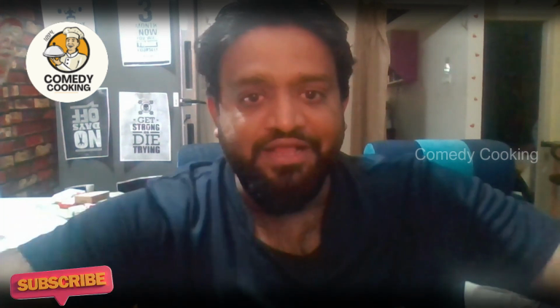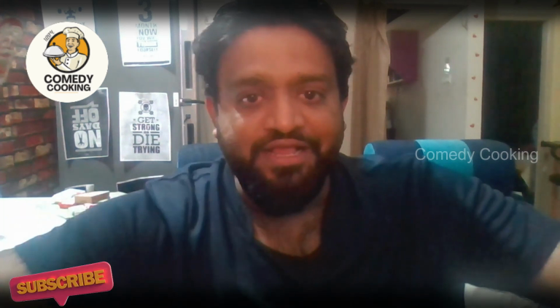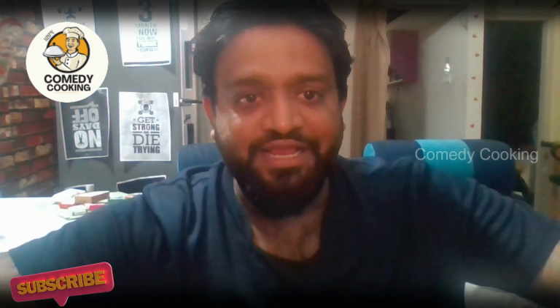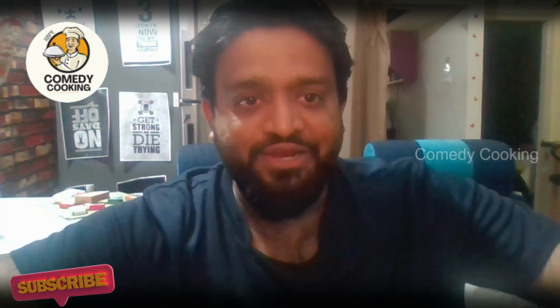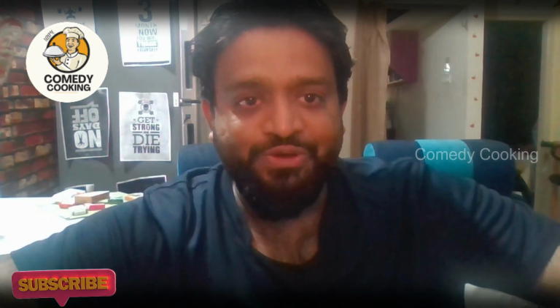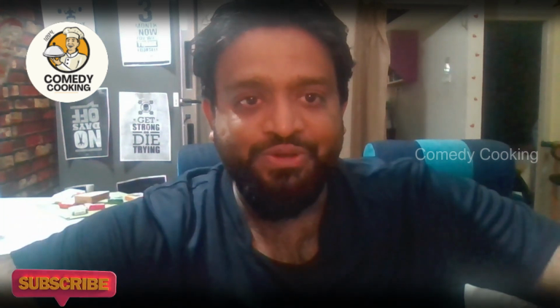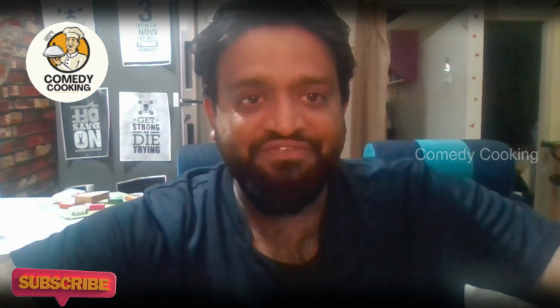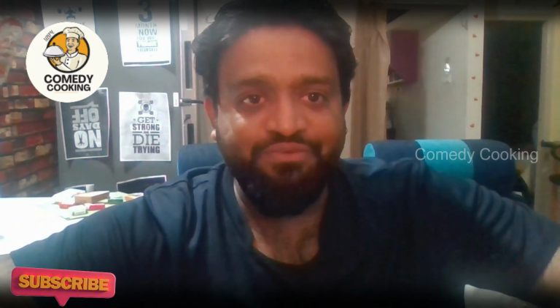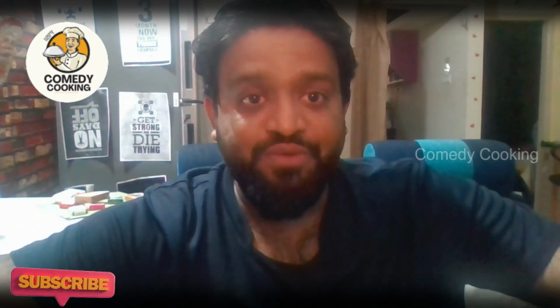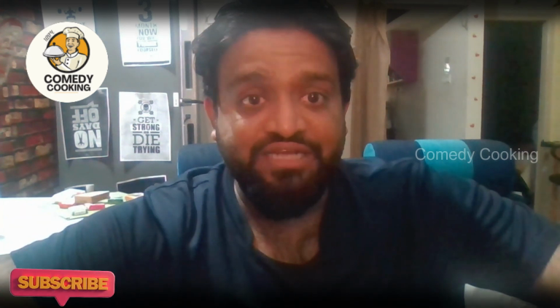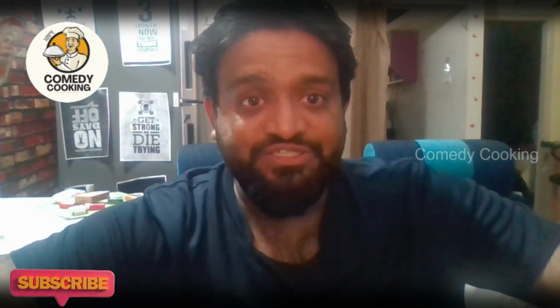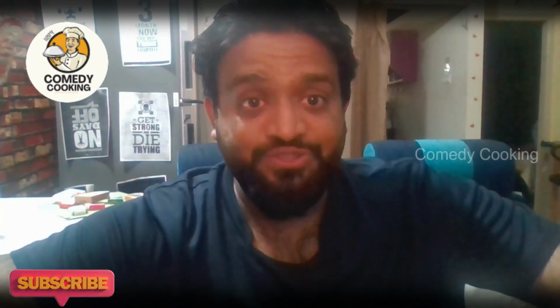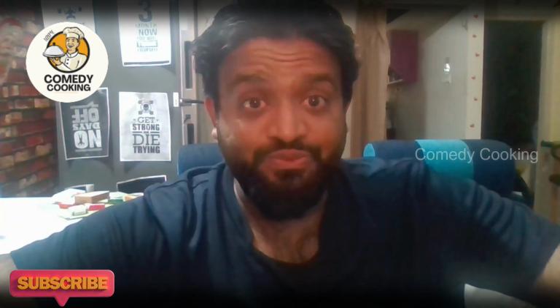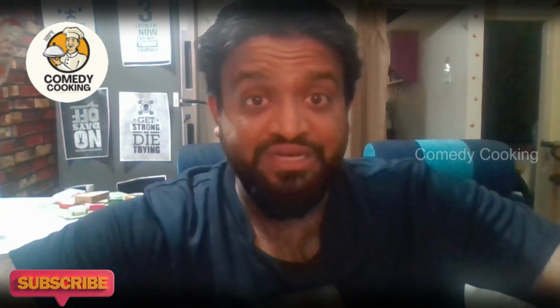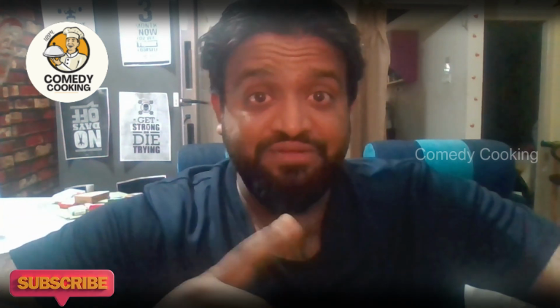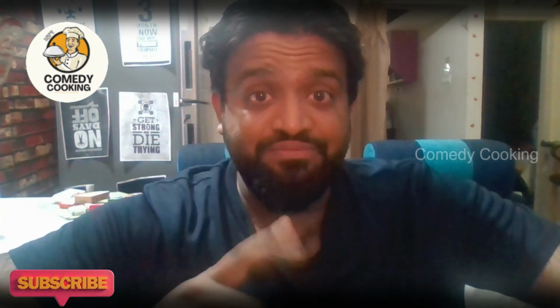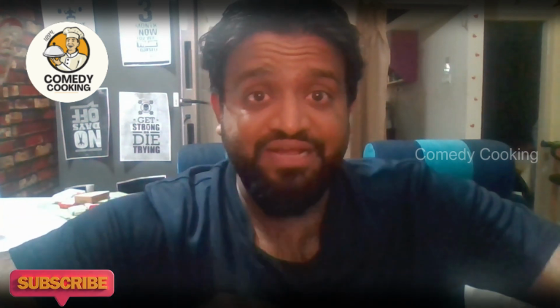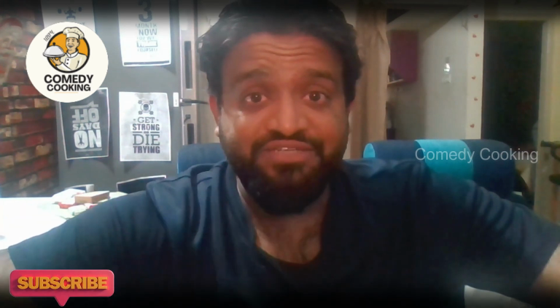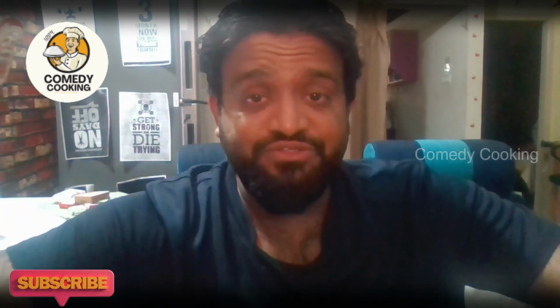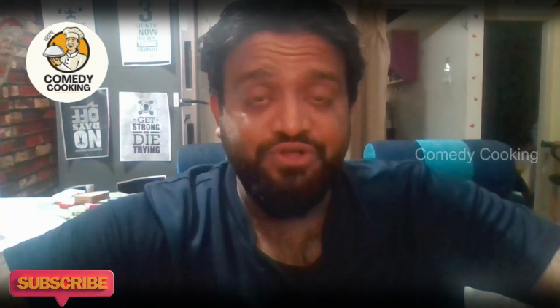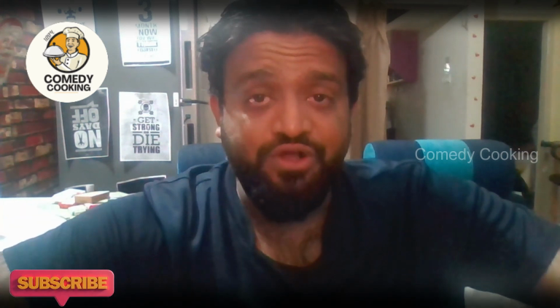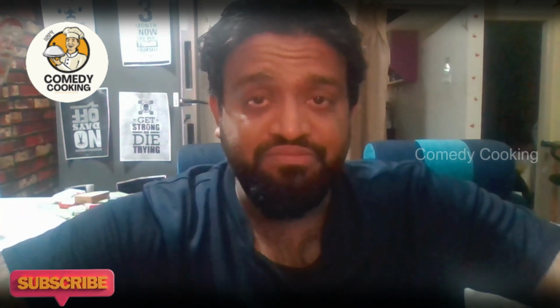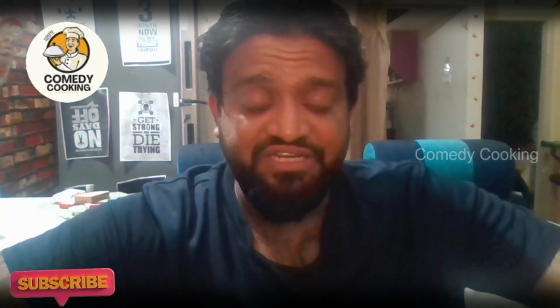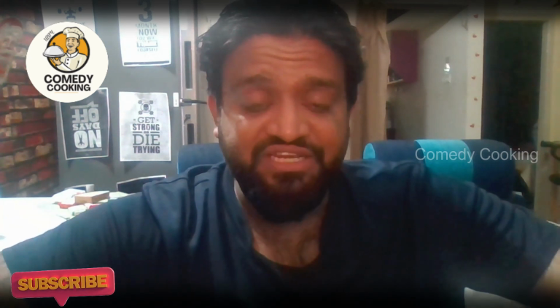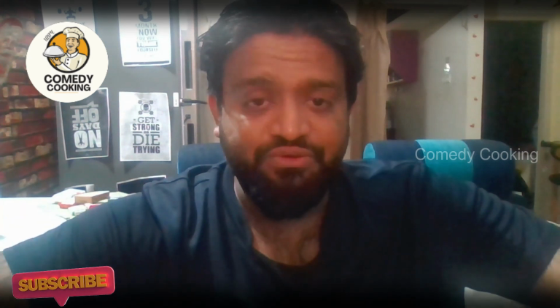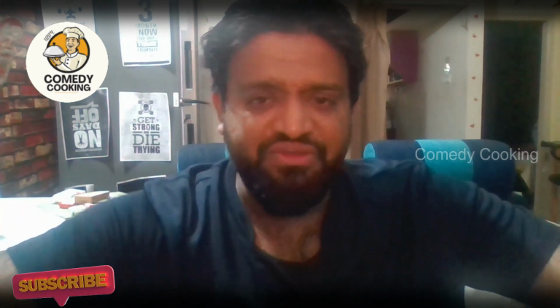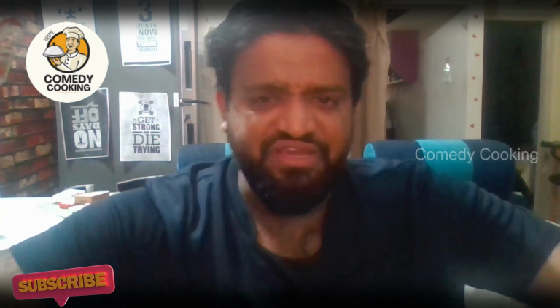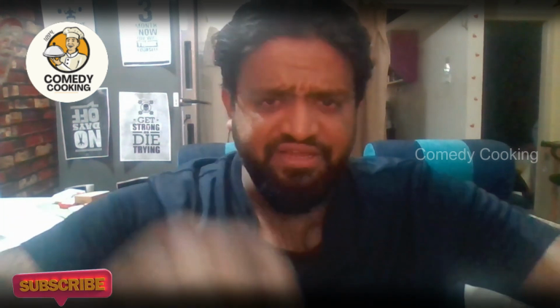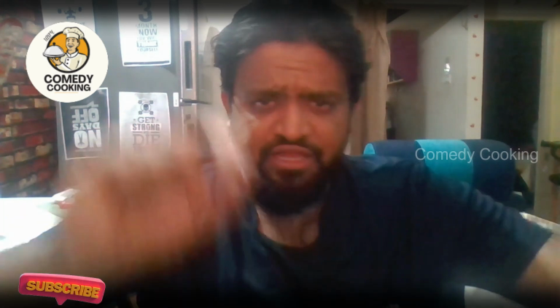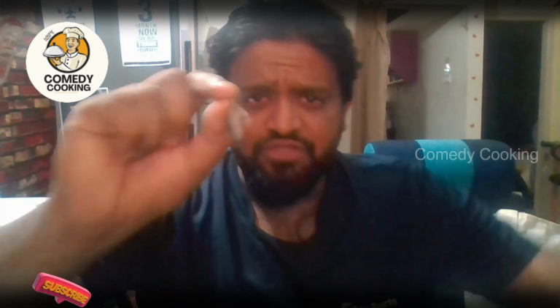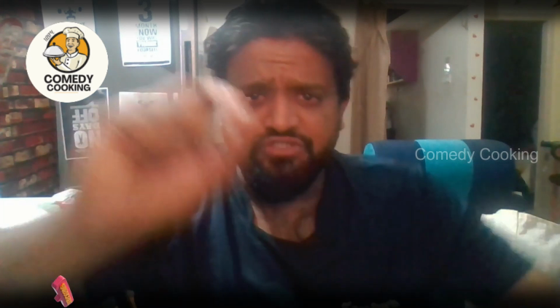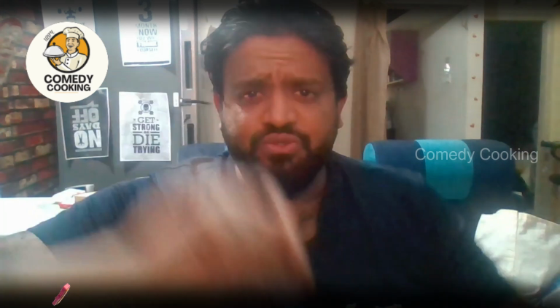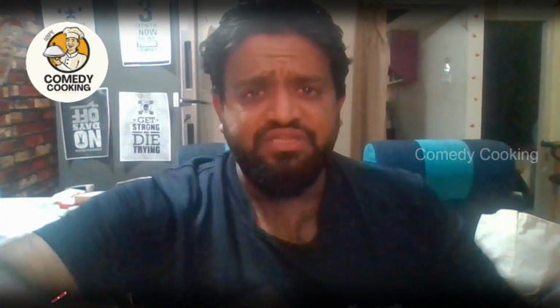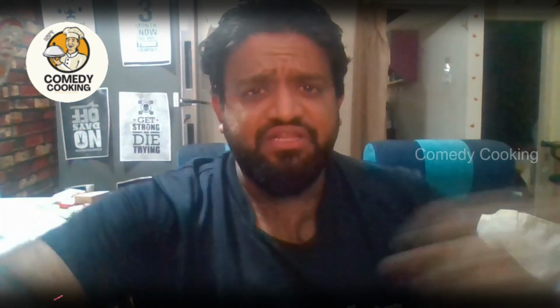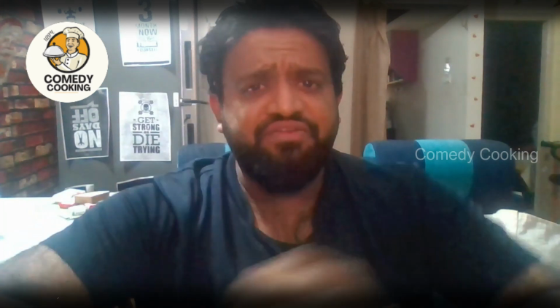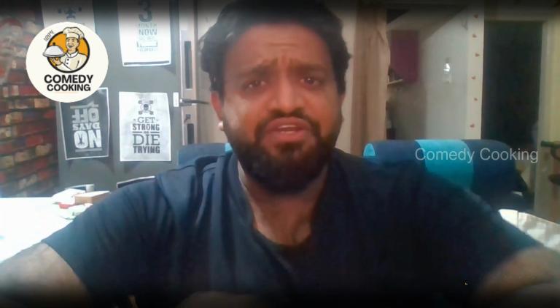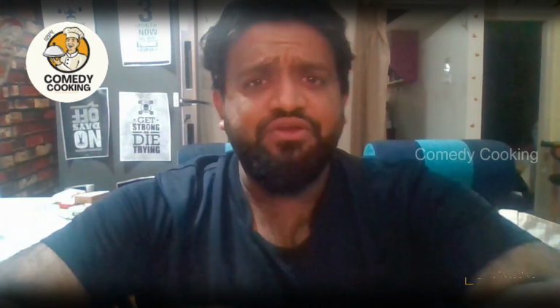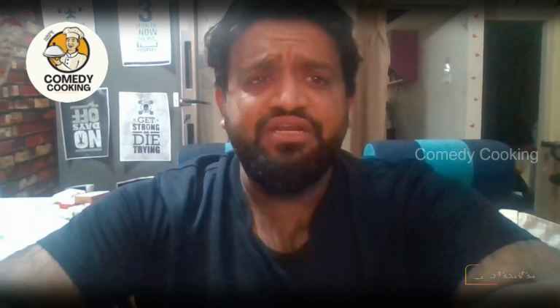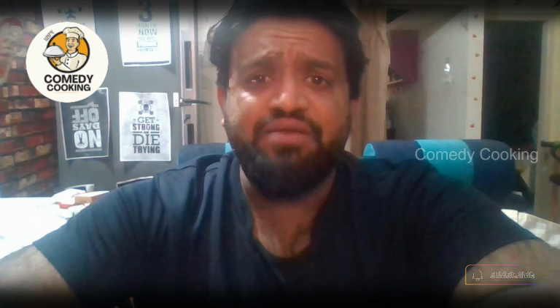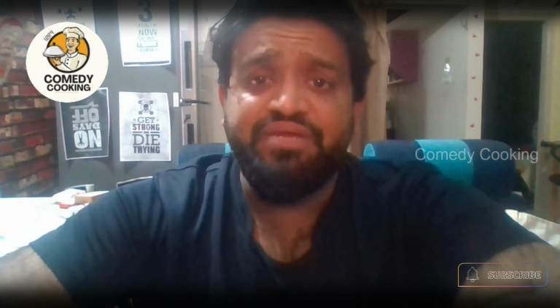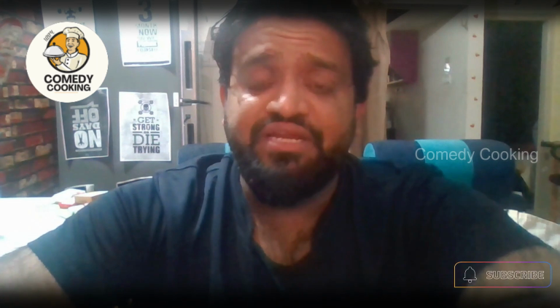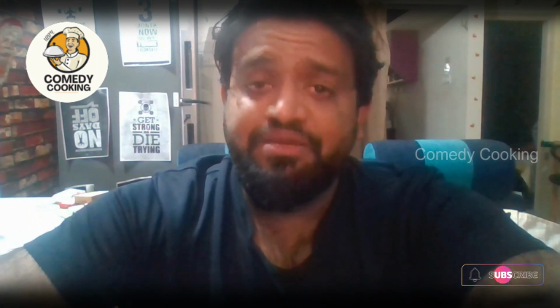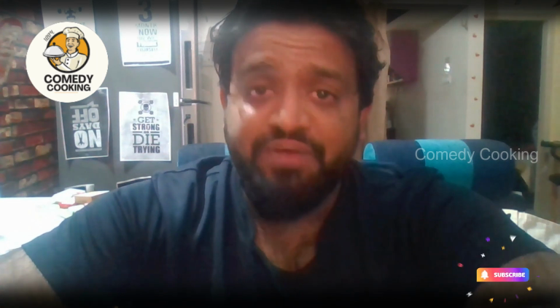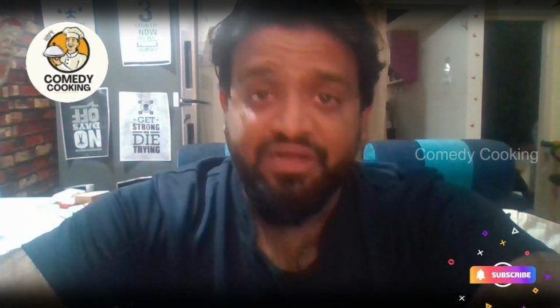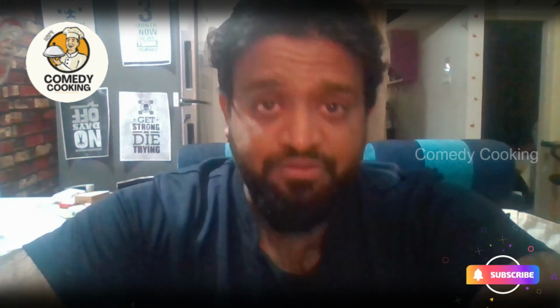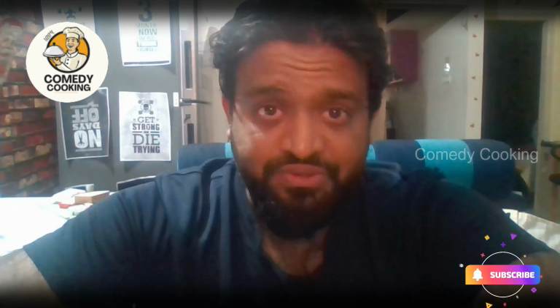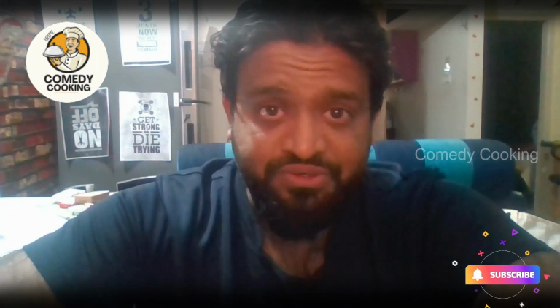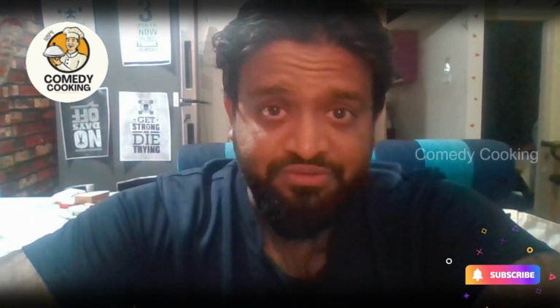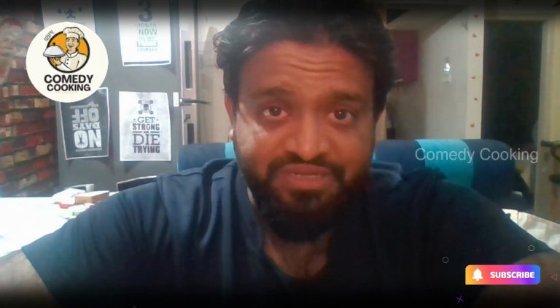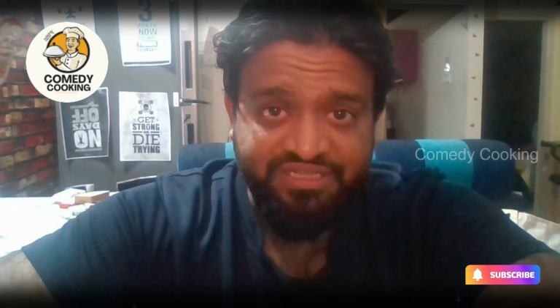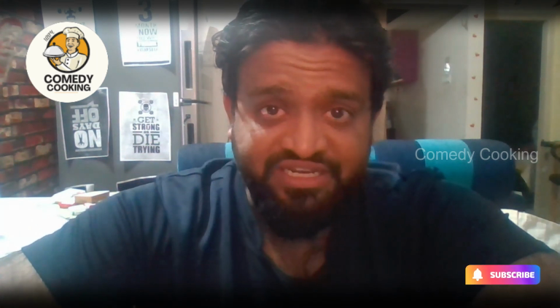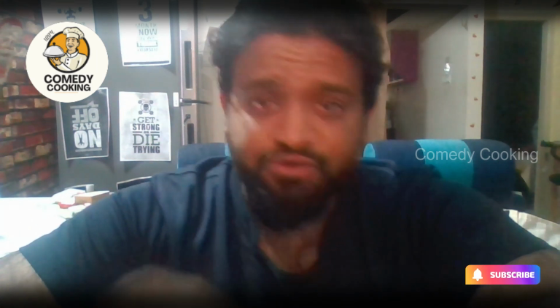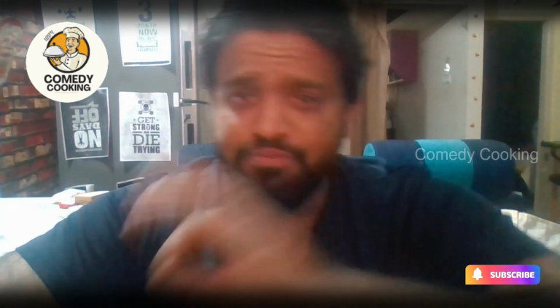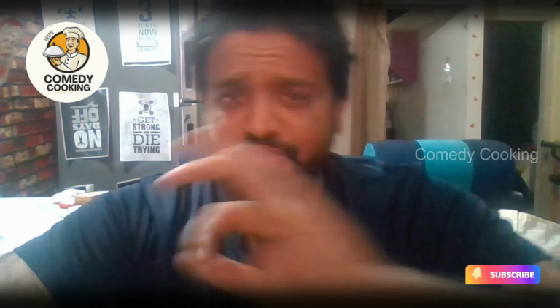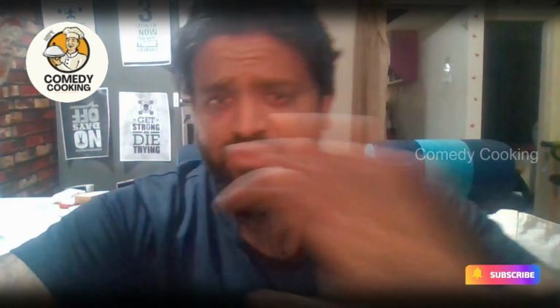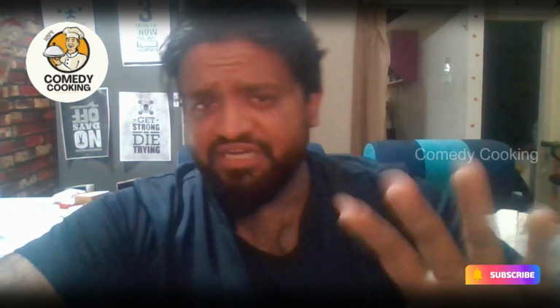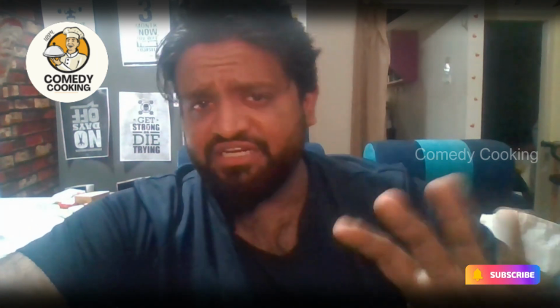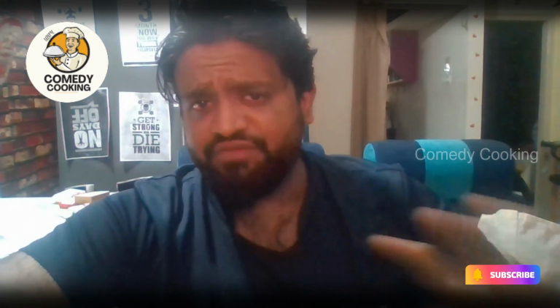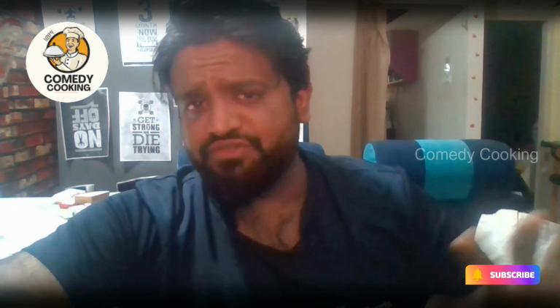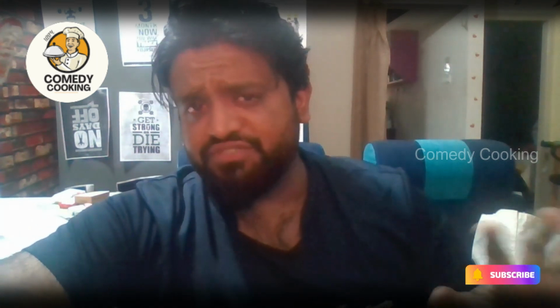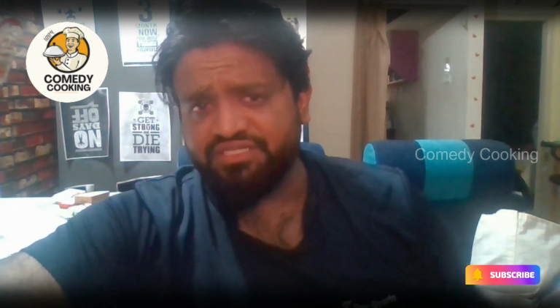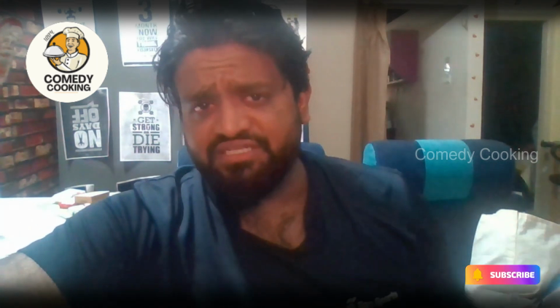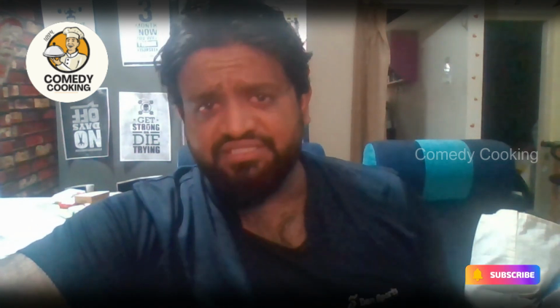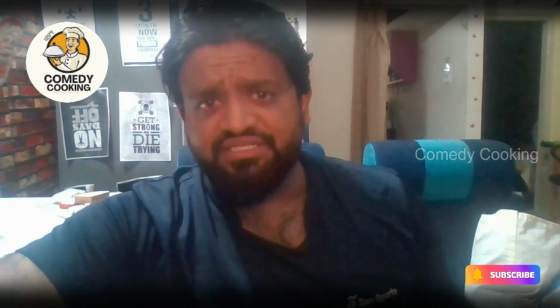Hello everyone! Welcome back to Comedy Cooking! In this video, we are going to talk about a product review series.